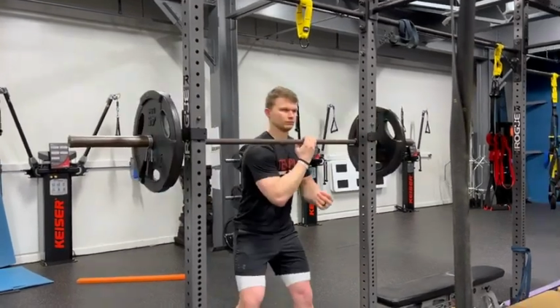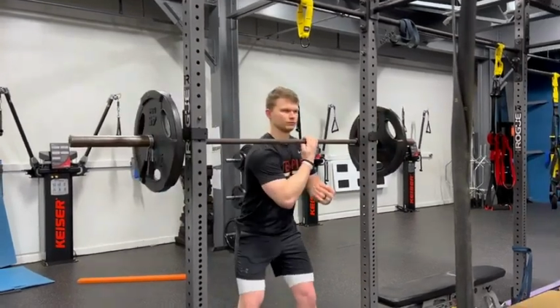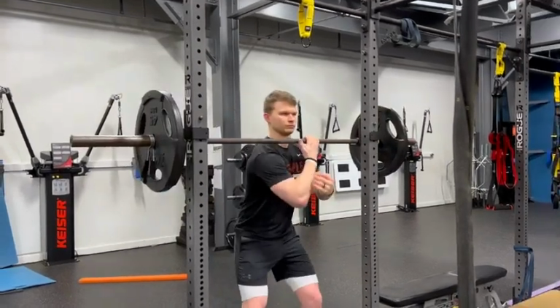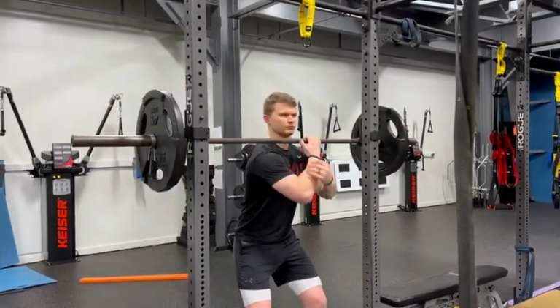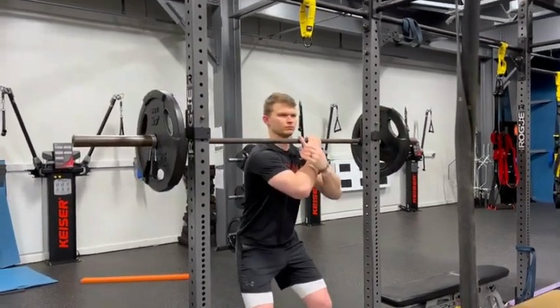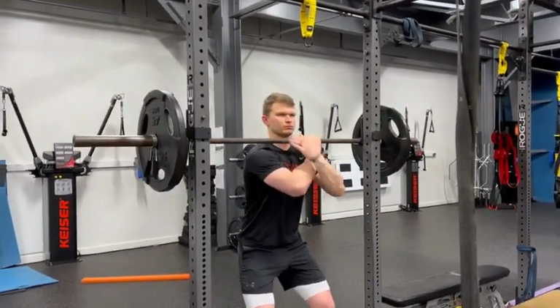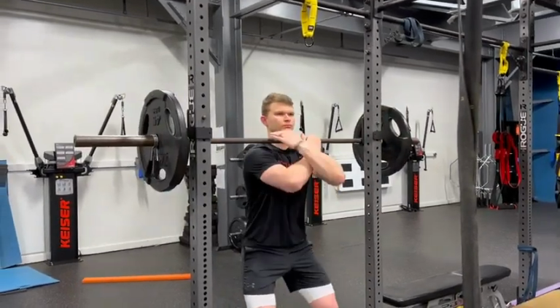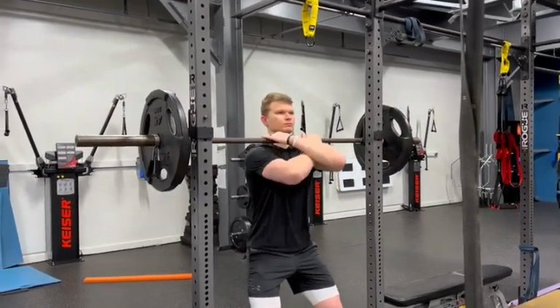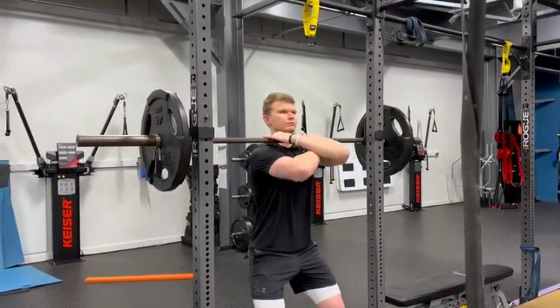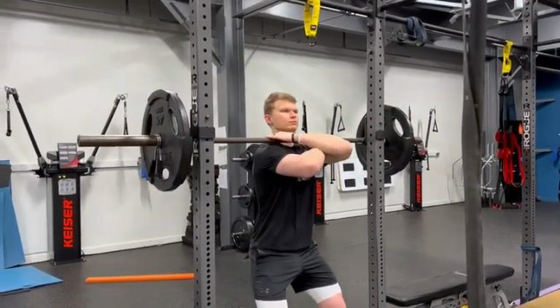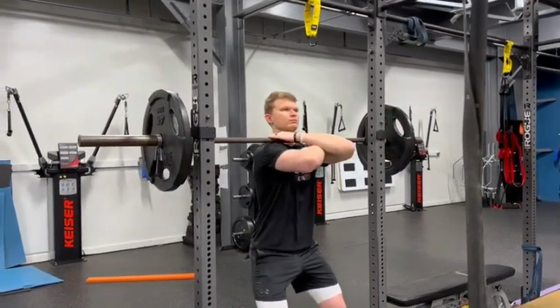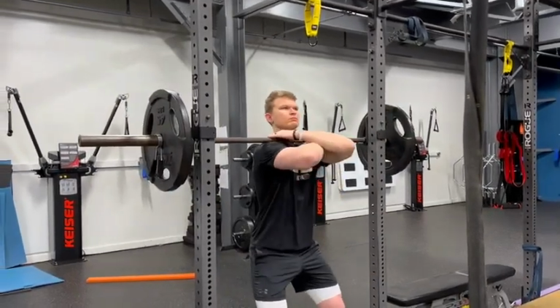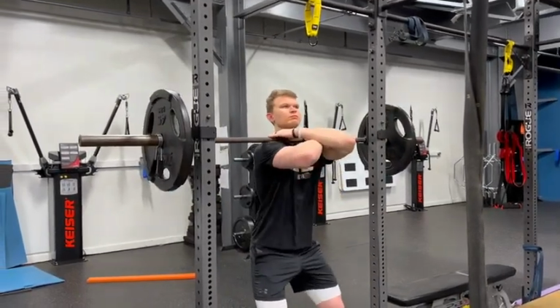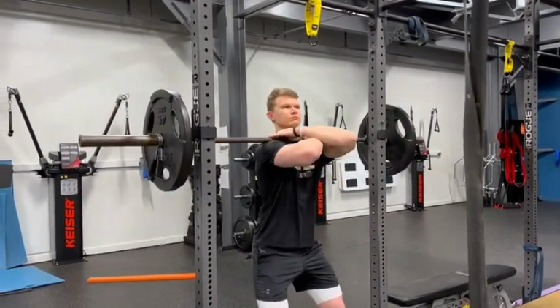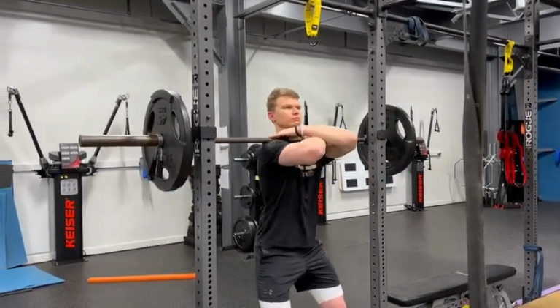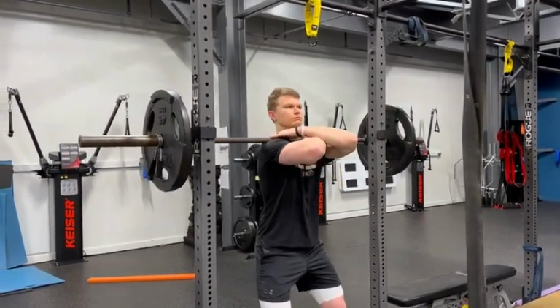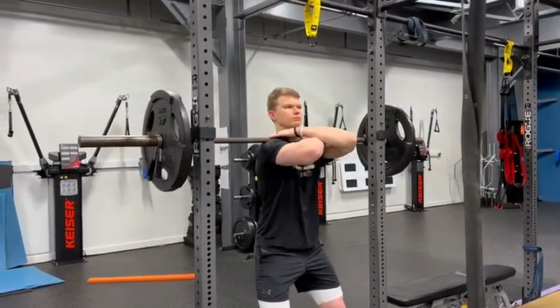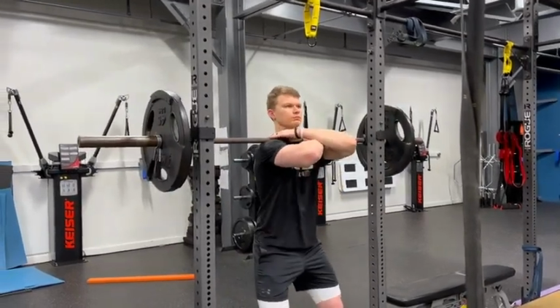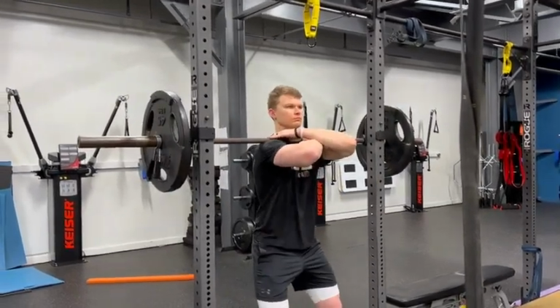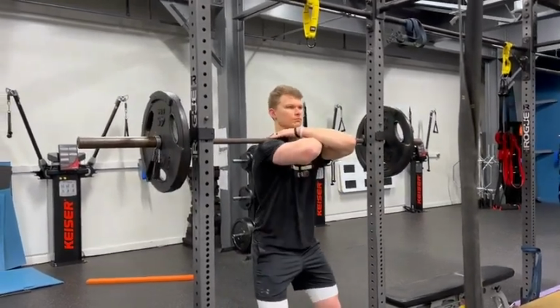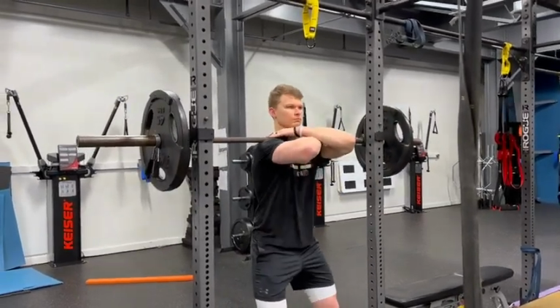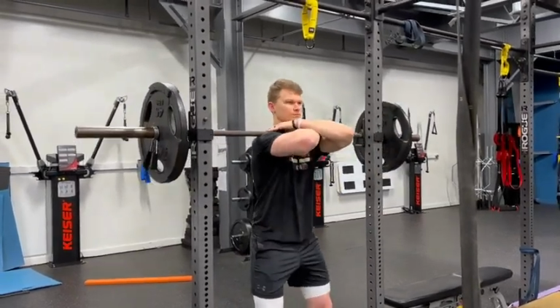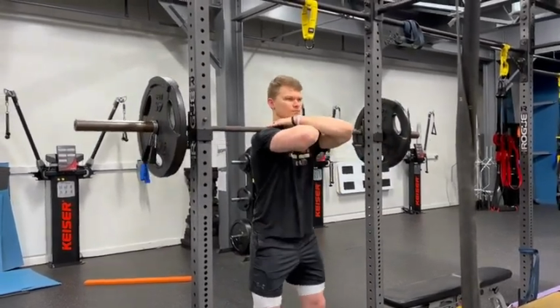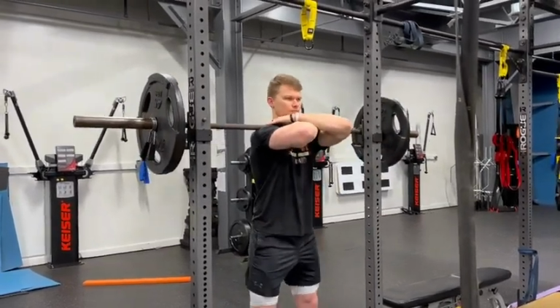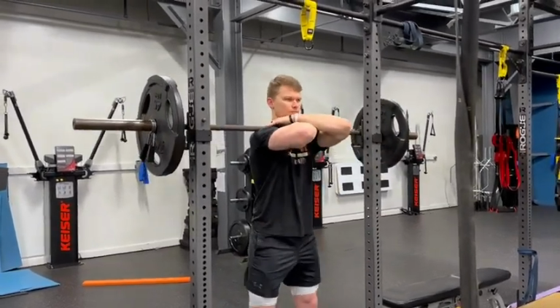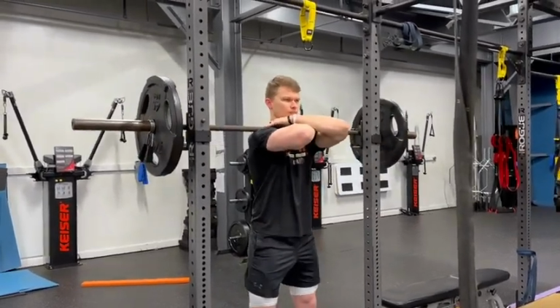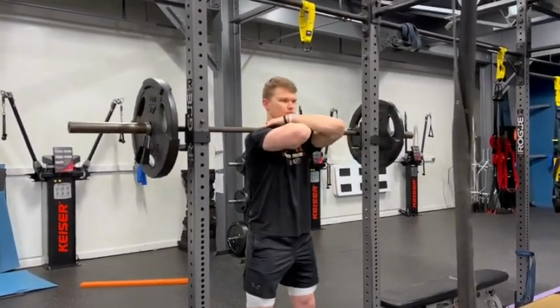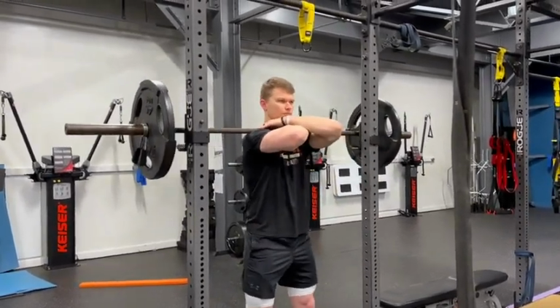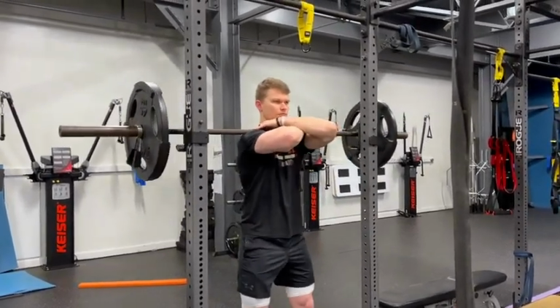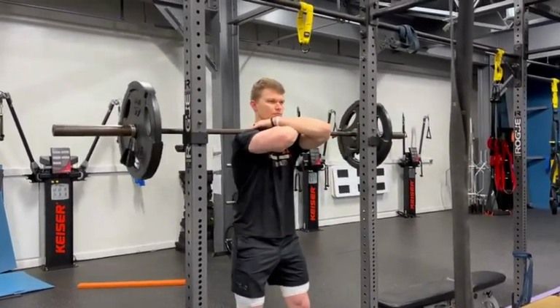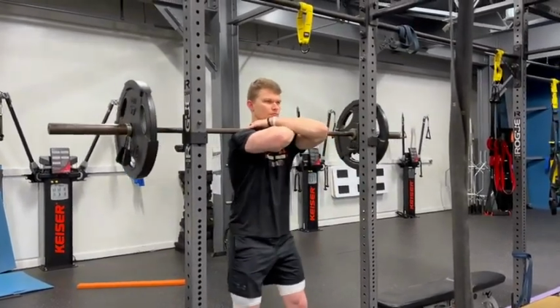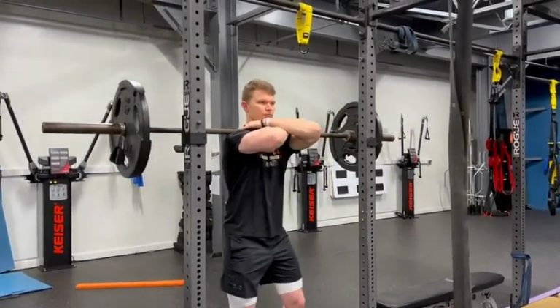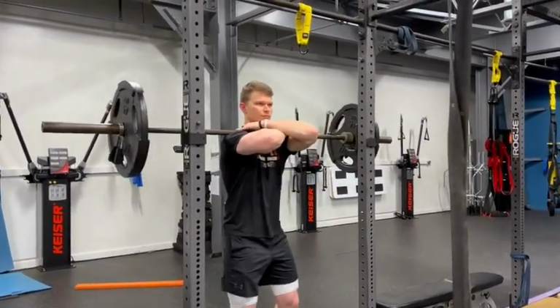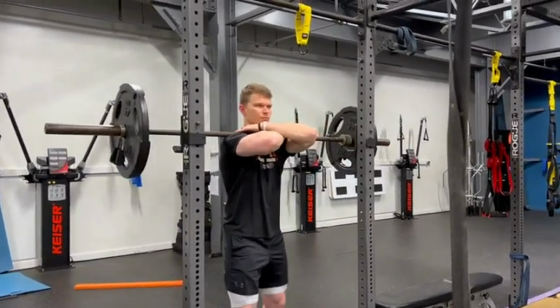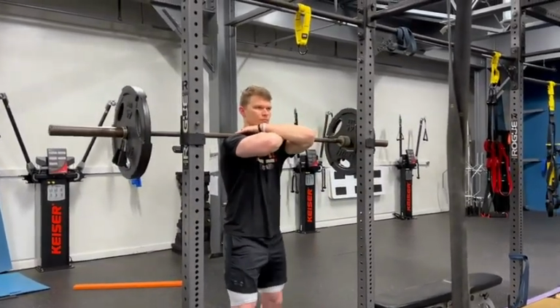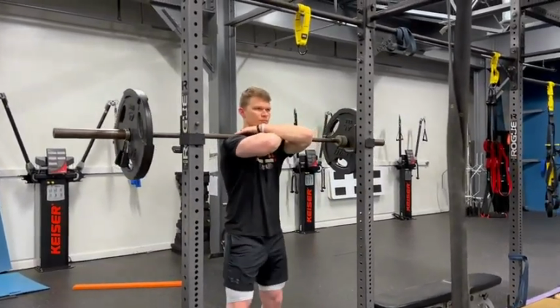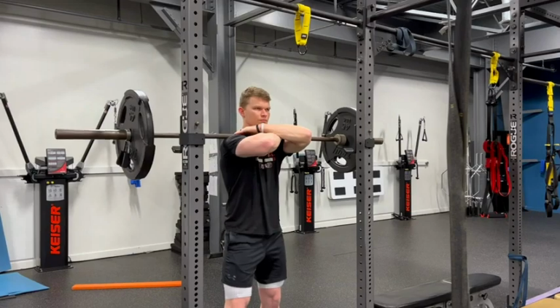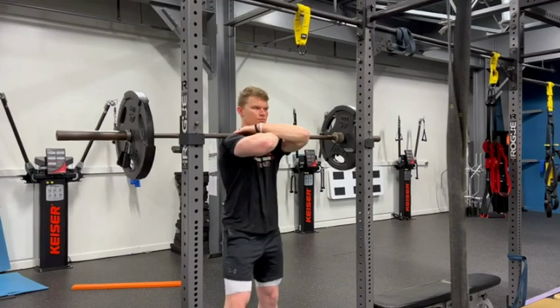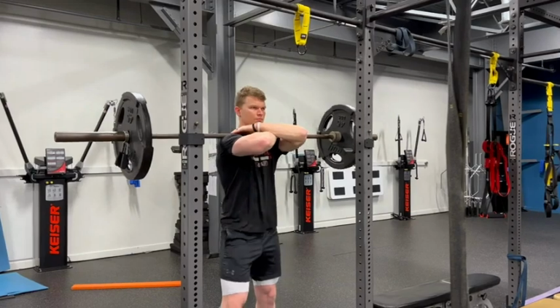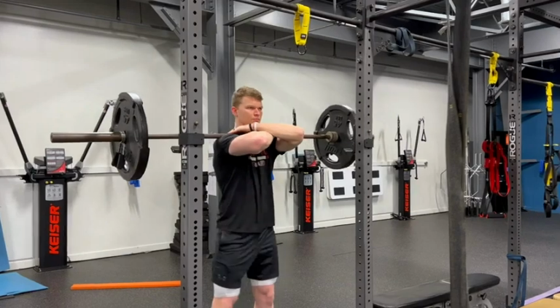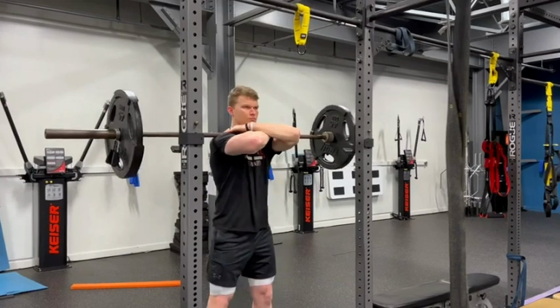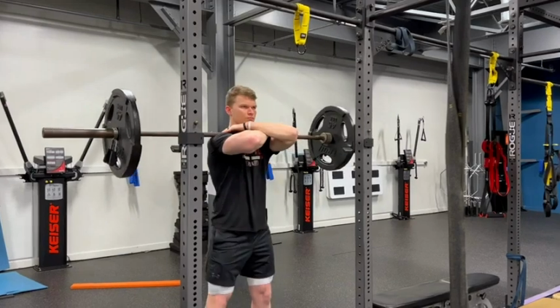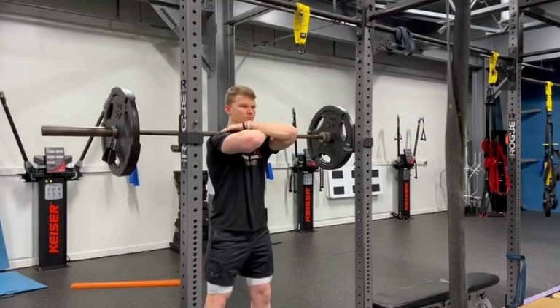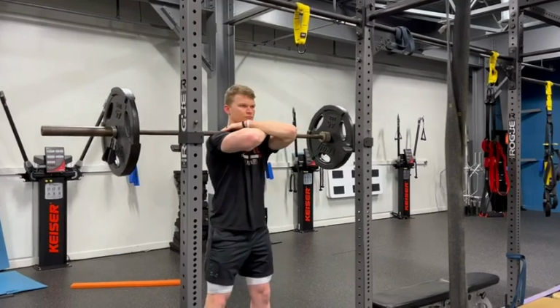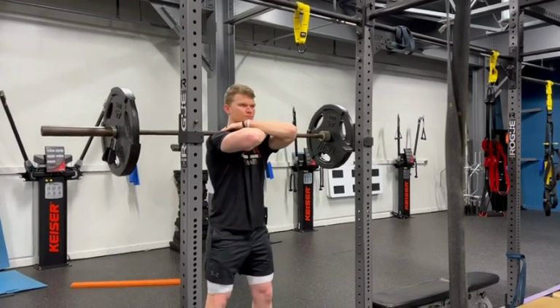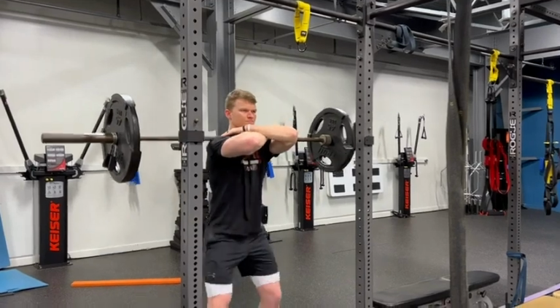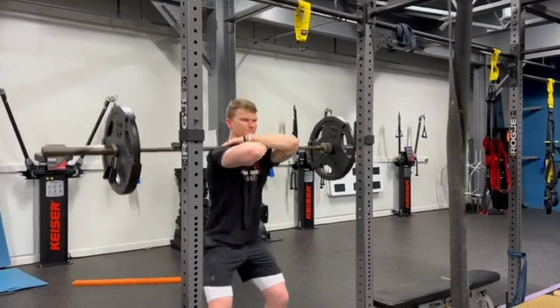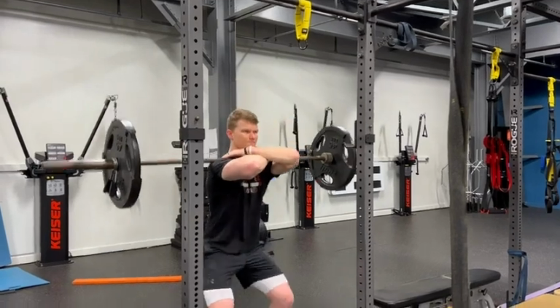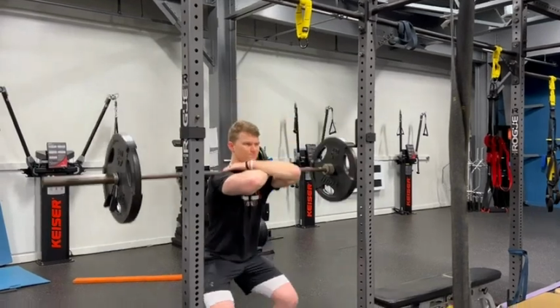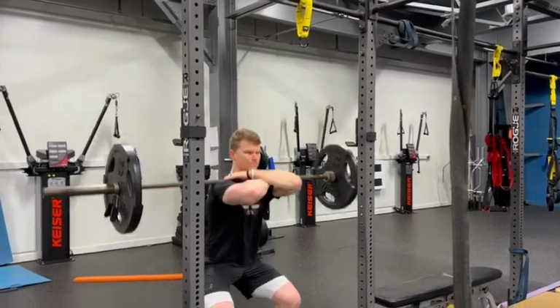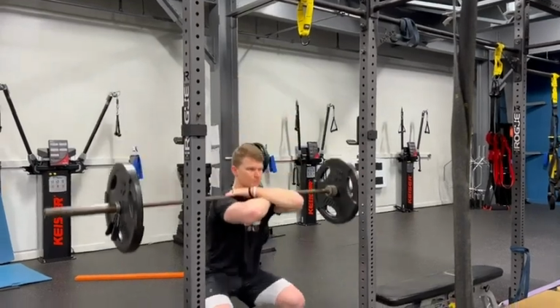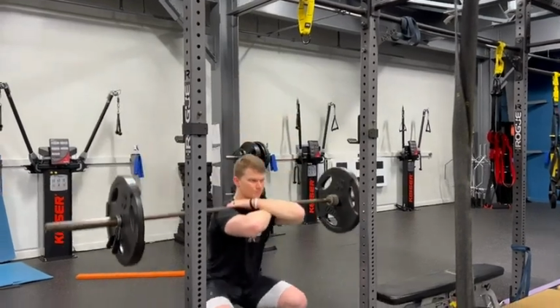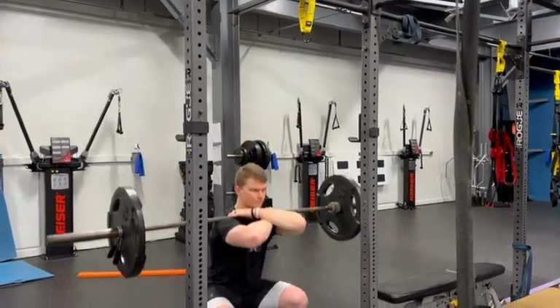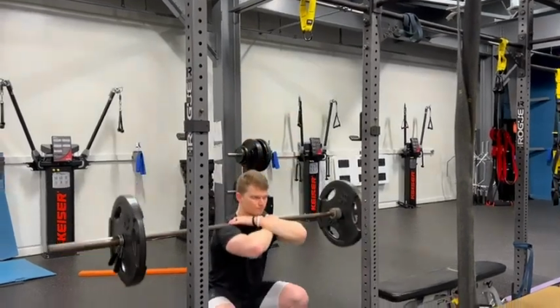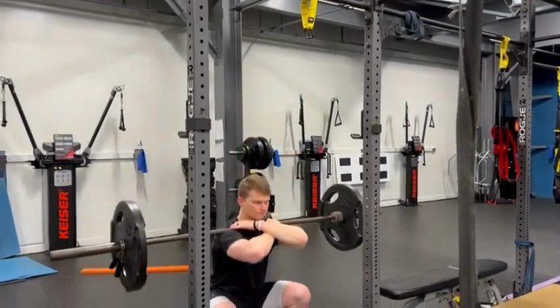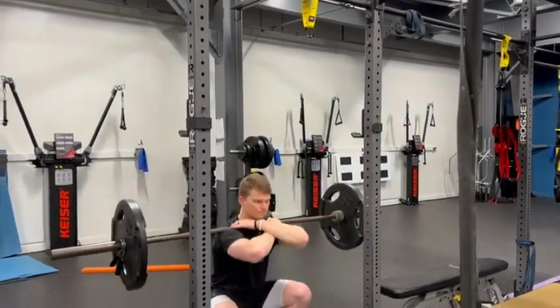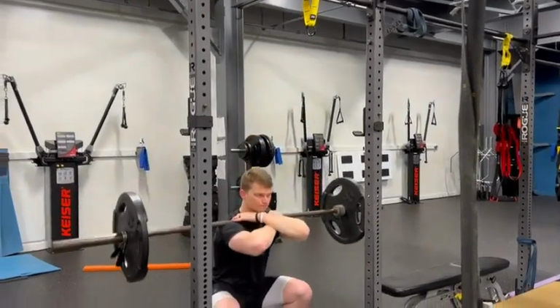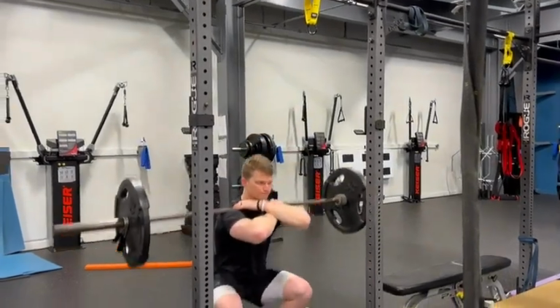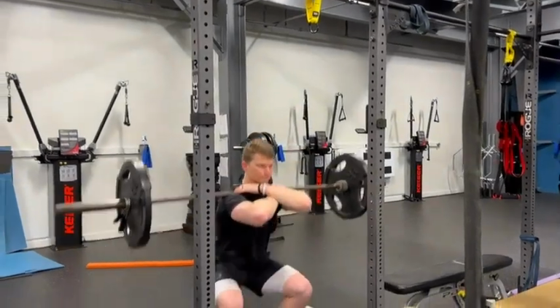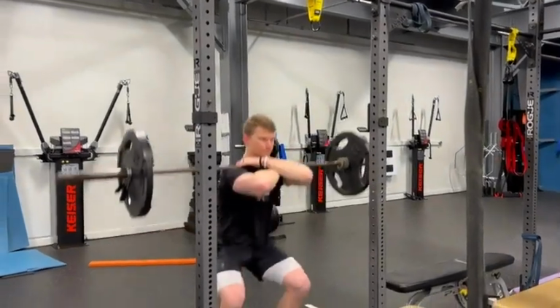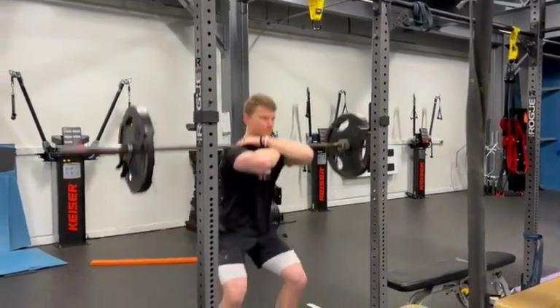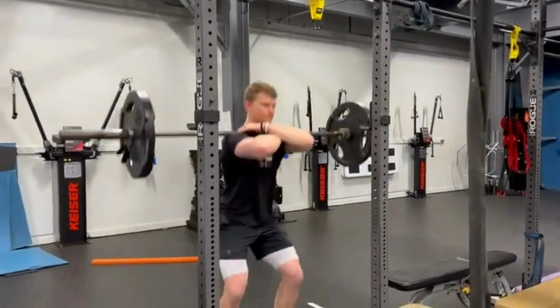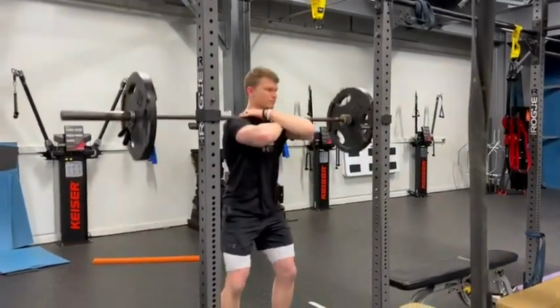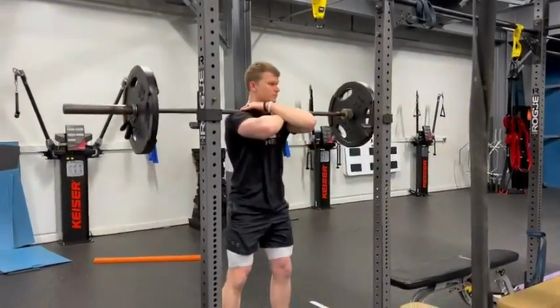The second grip is going to be the cross grip. You just wrap your right hand to the left, left hand to the right. Bring those elbows up and go ahead and squat.